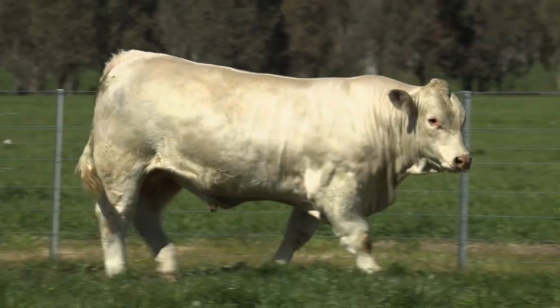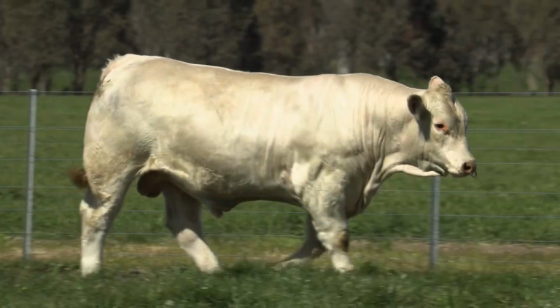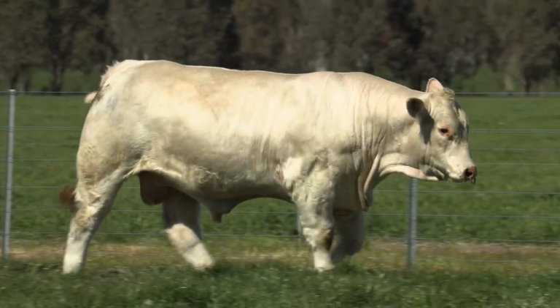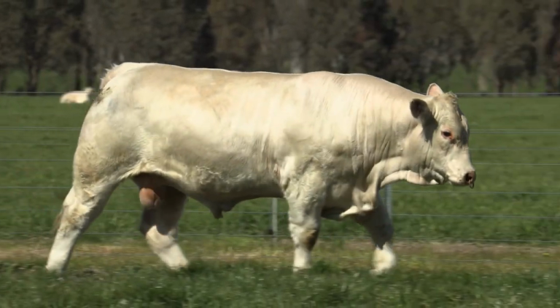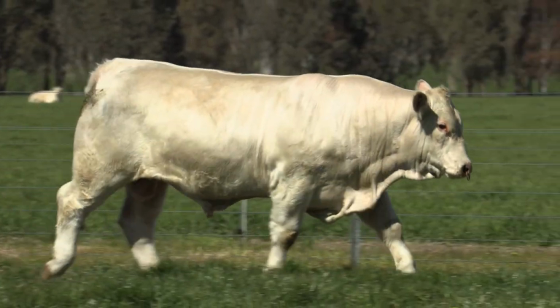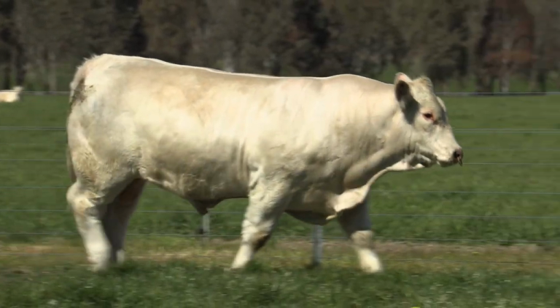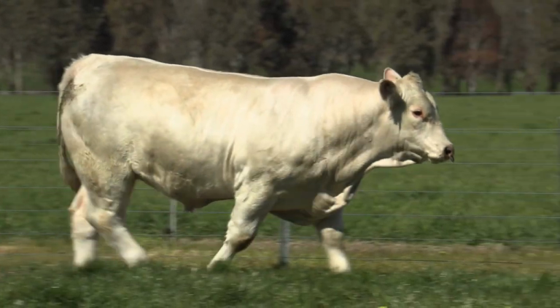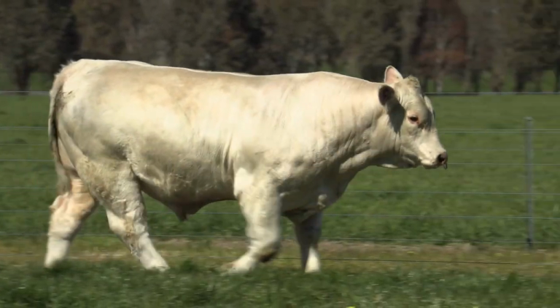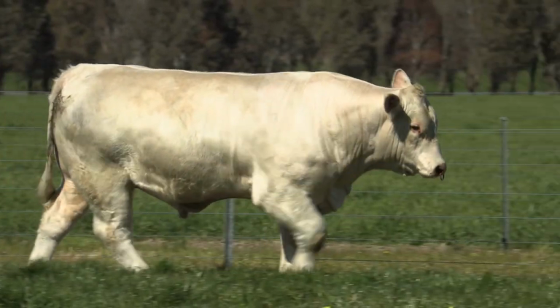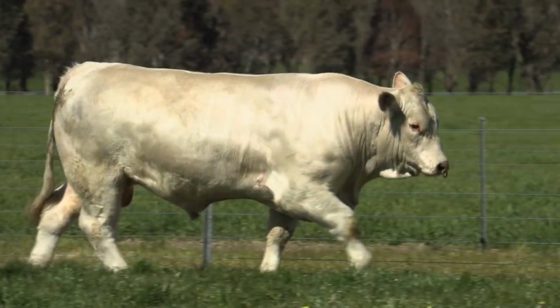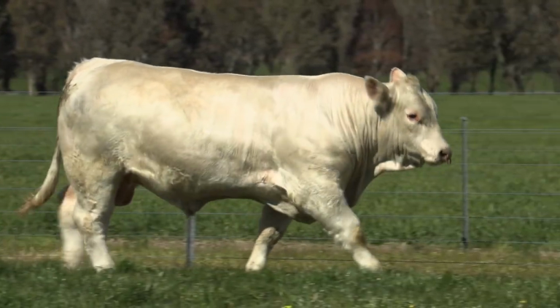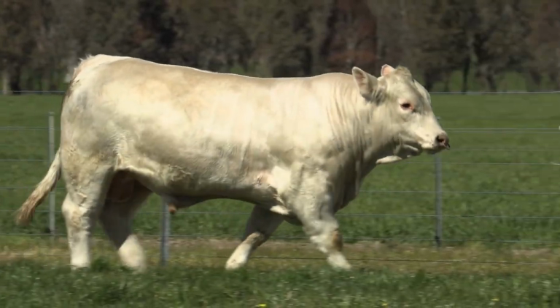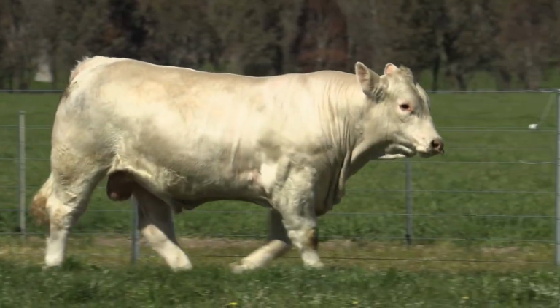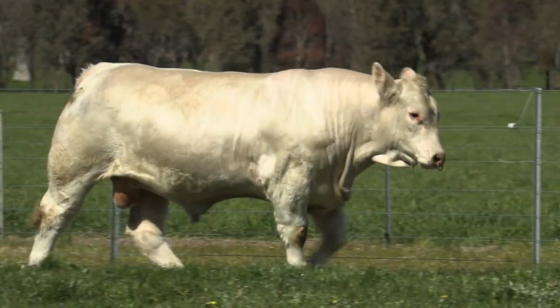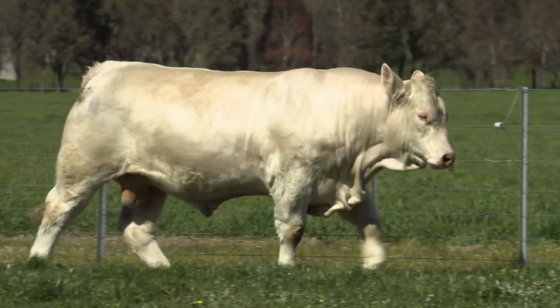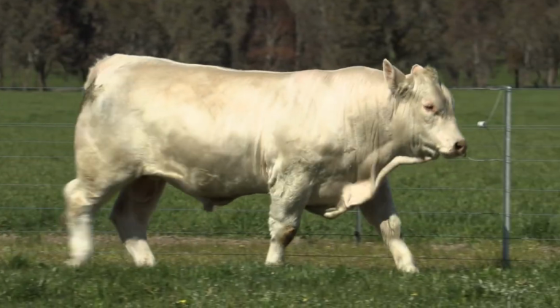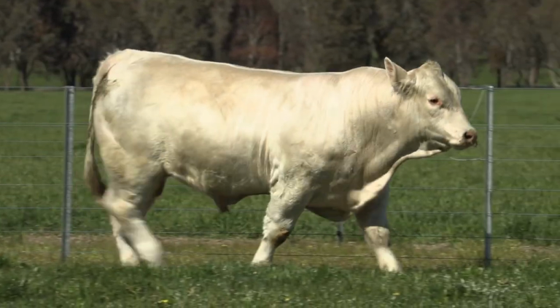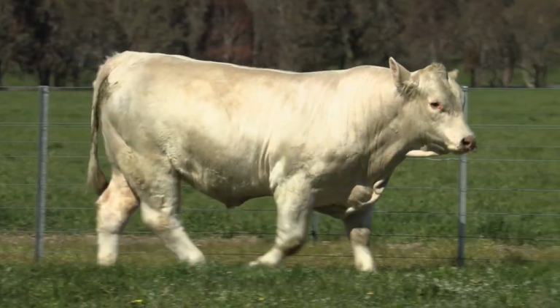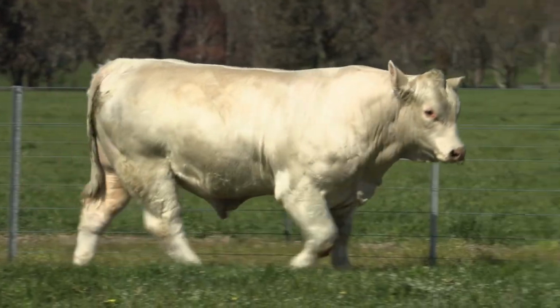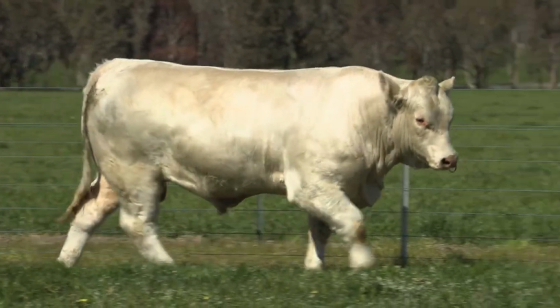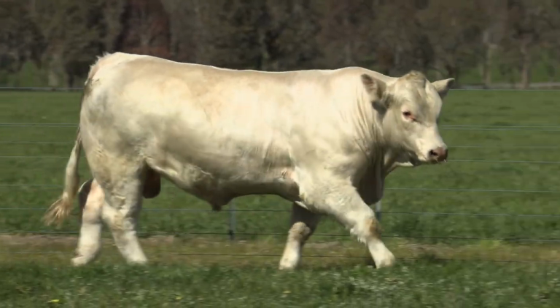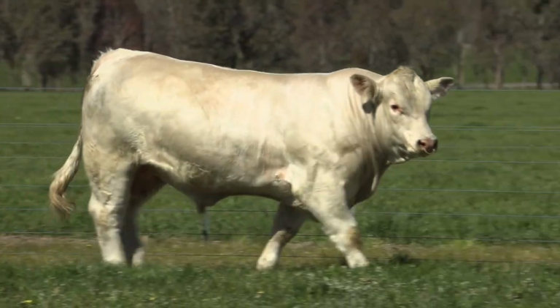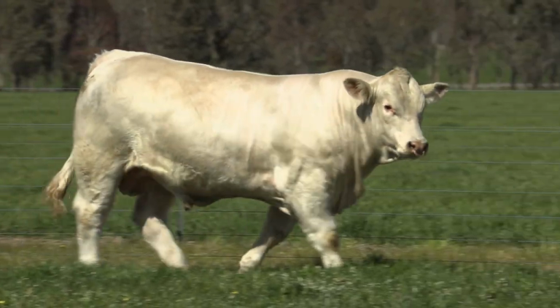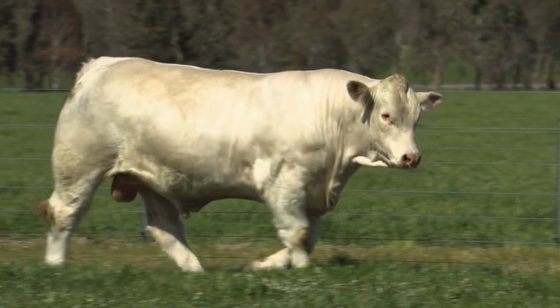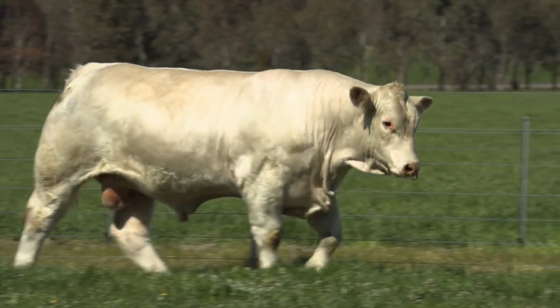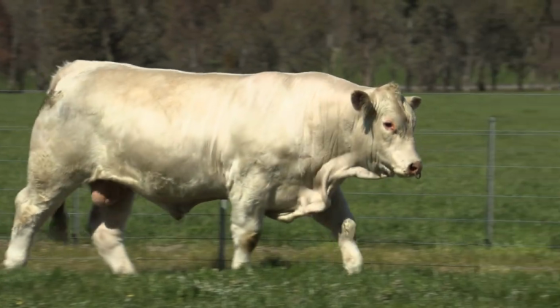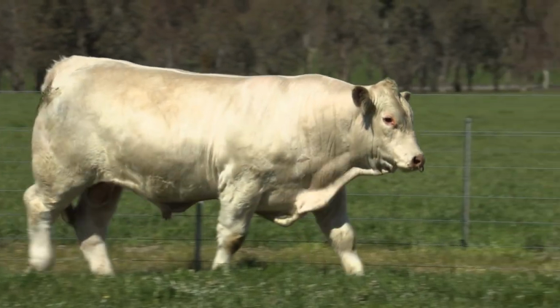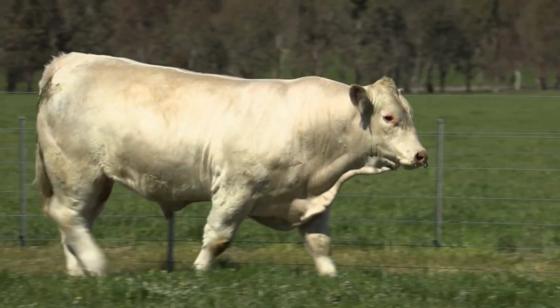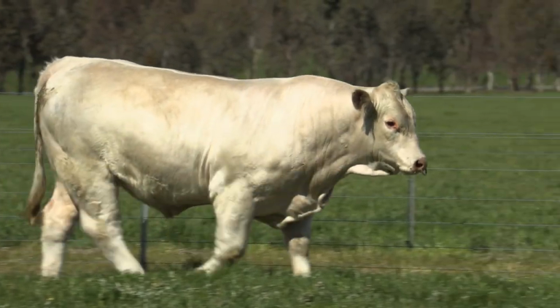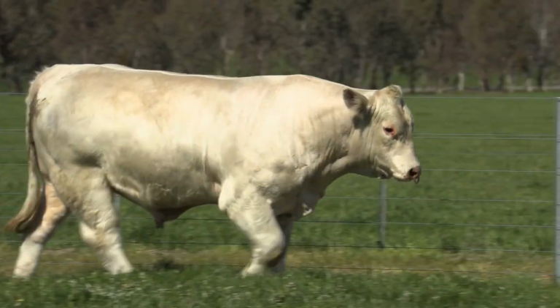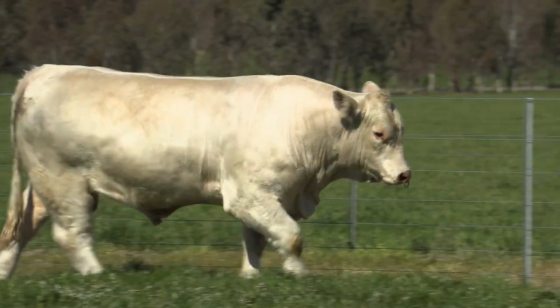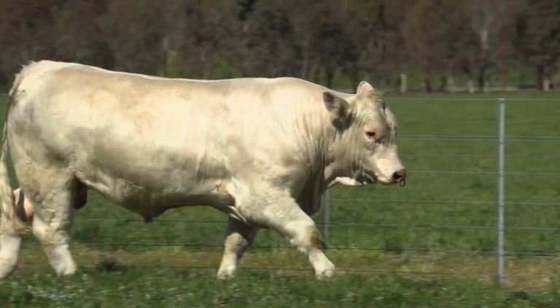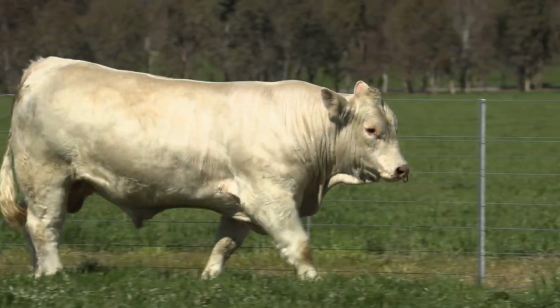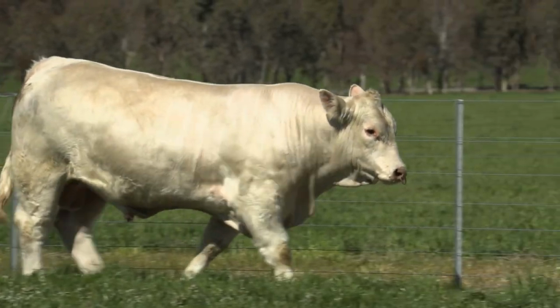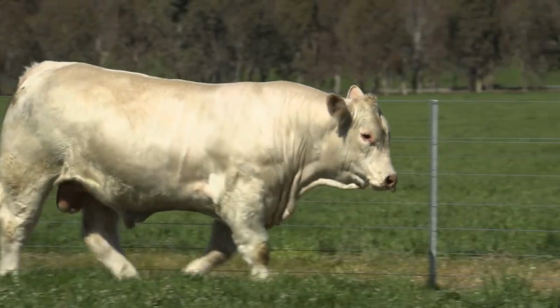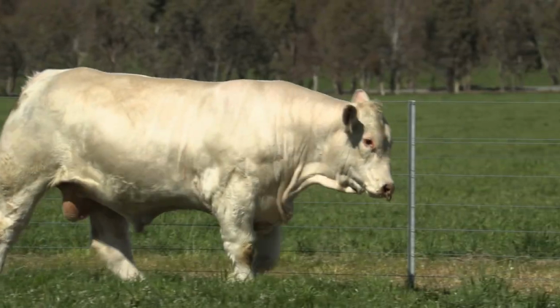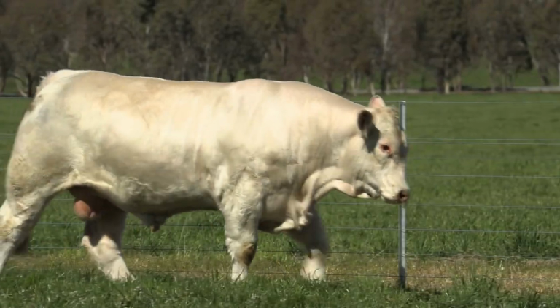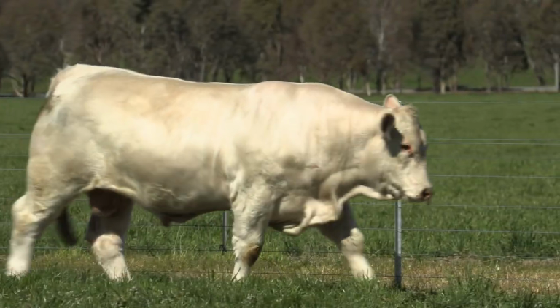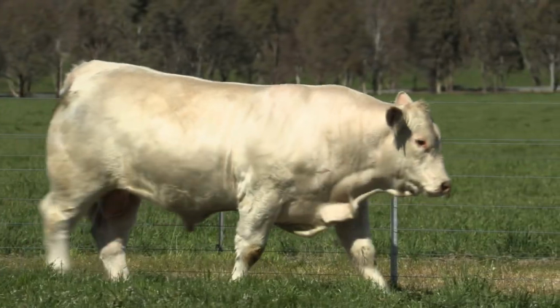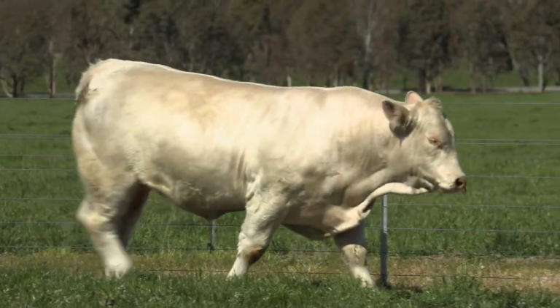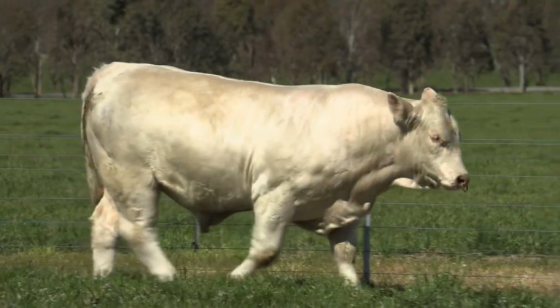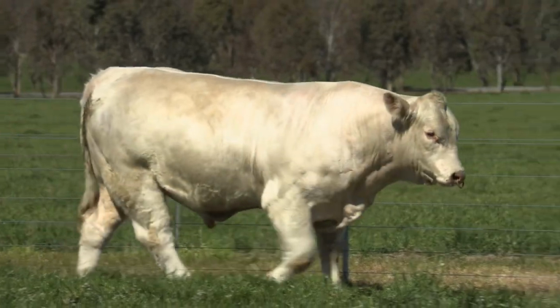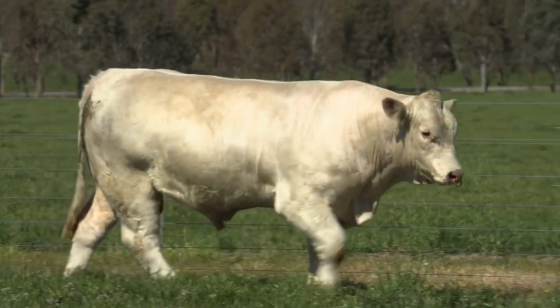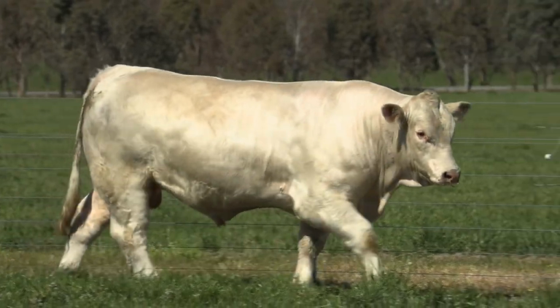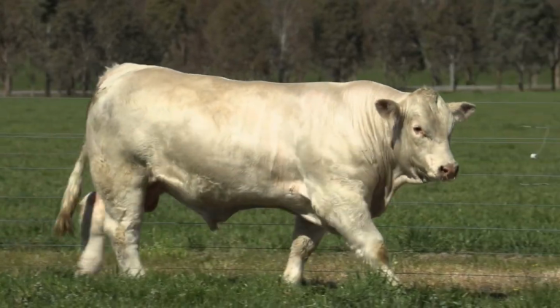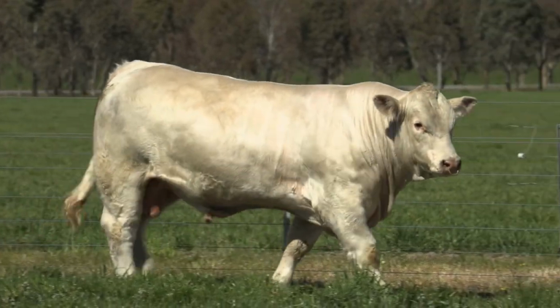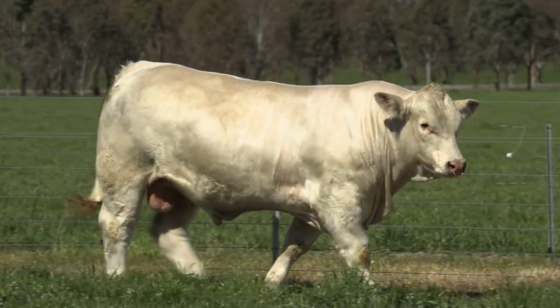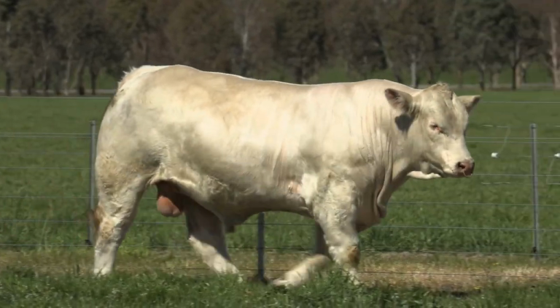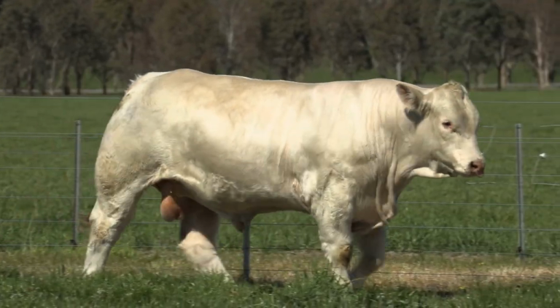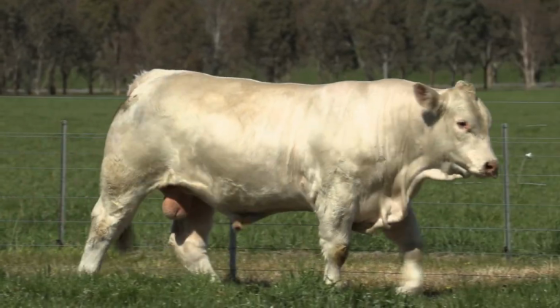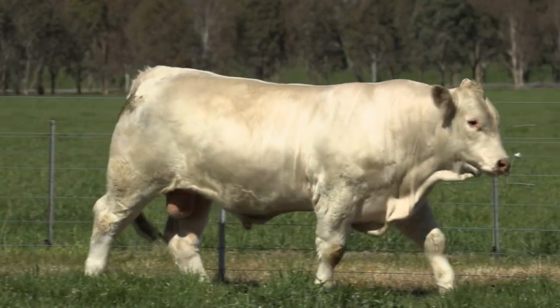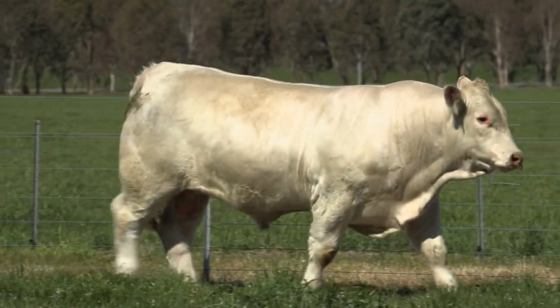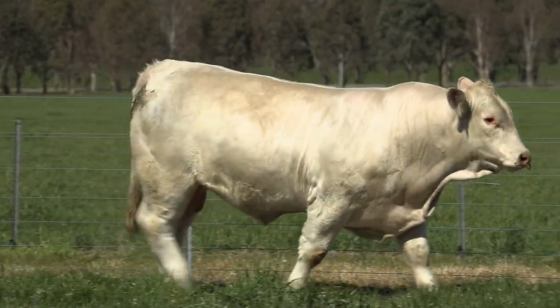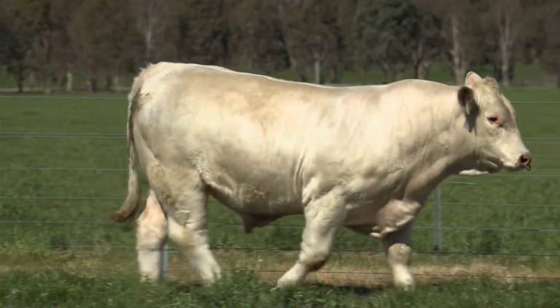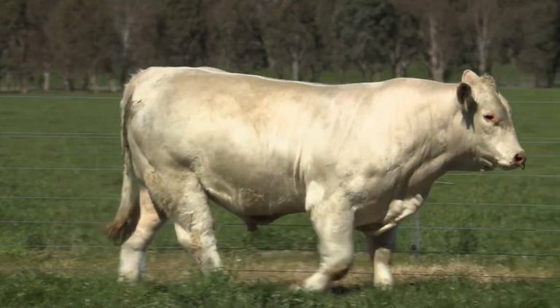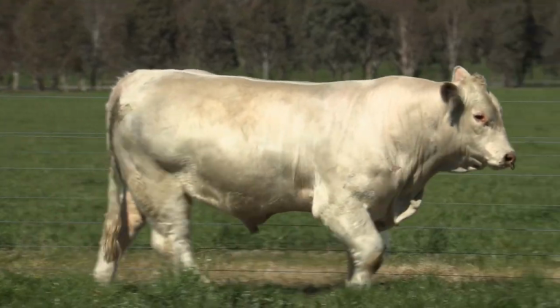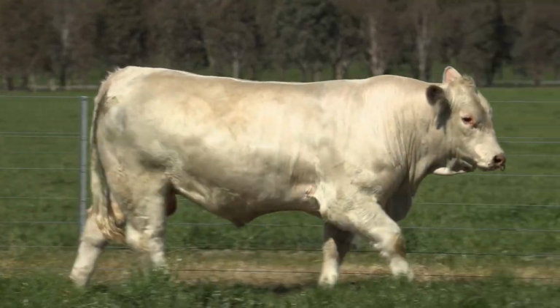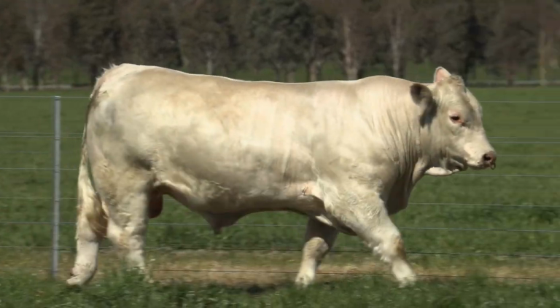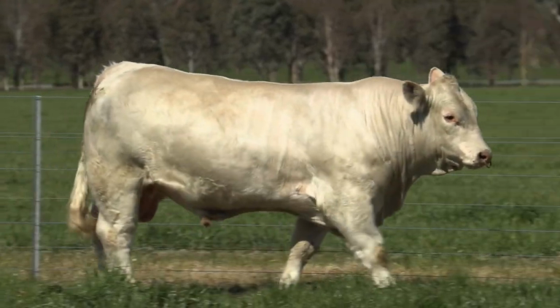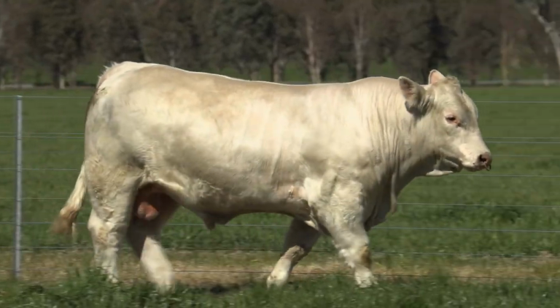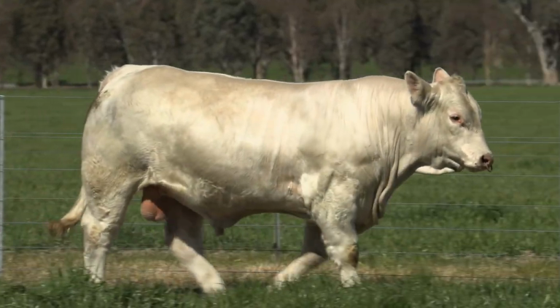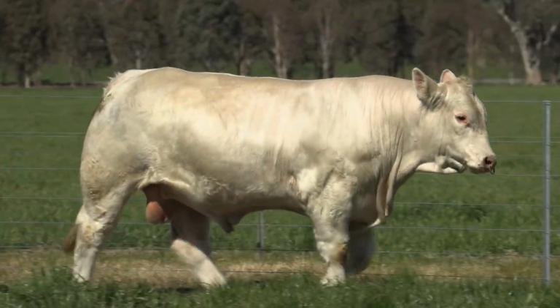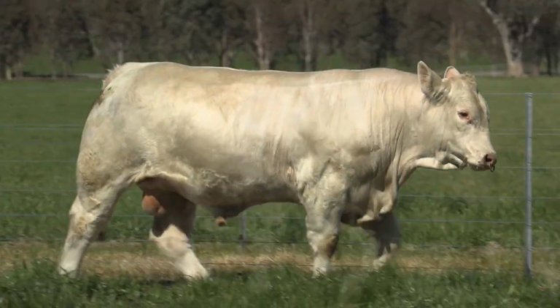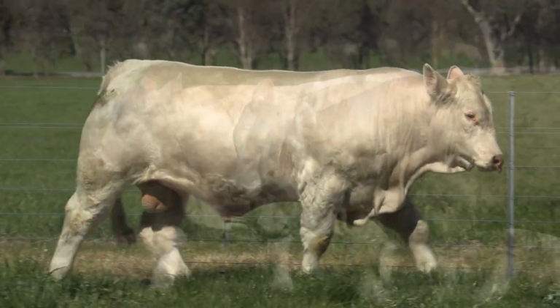As a wrap-up on these bulls, I'm just really impressed with the flank, the softness, the depth of body, and their soundness of feet and structure.